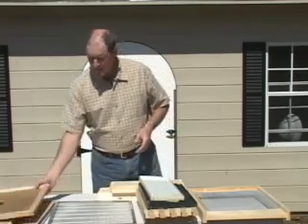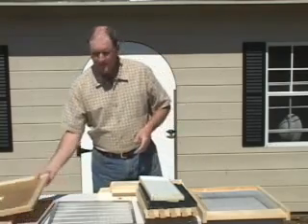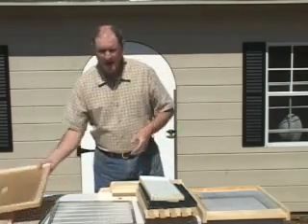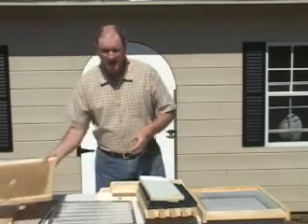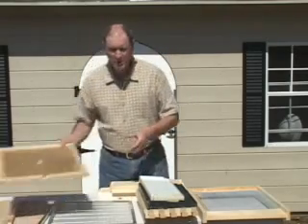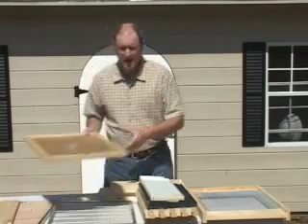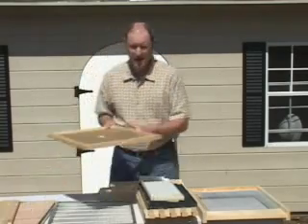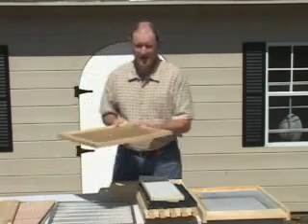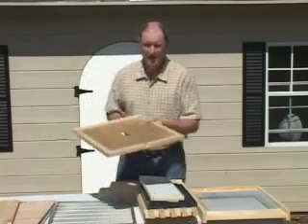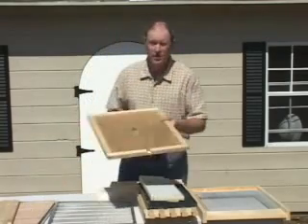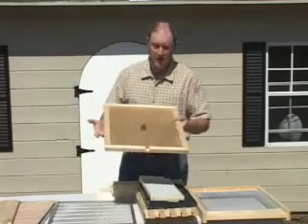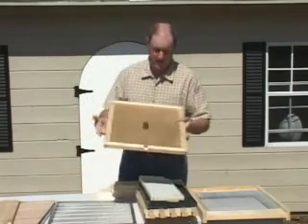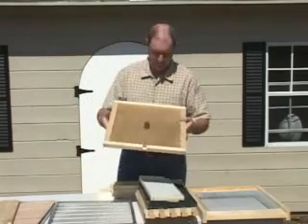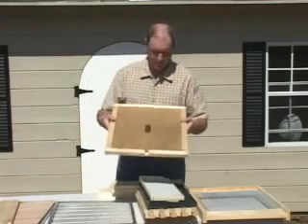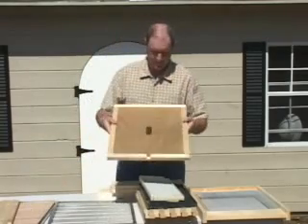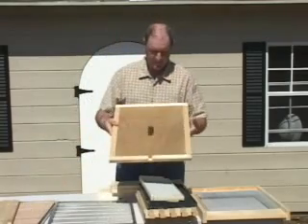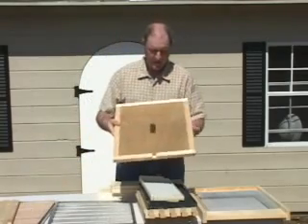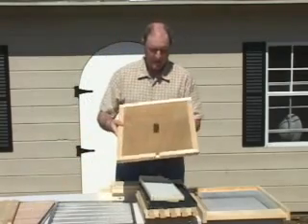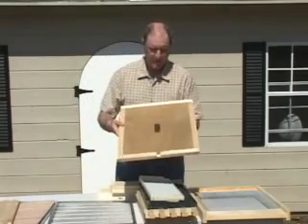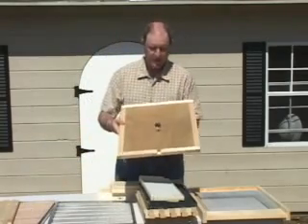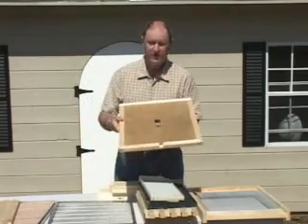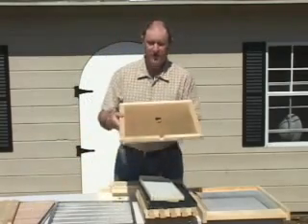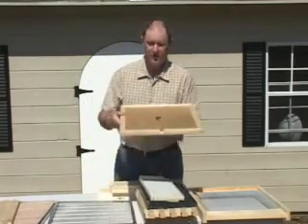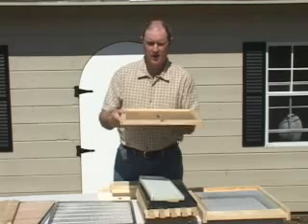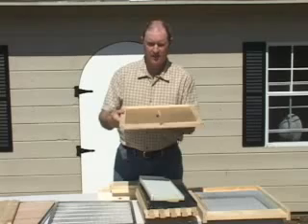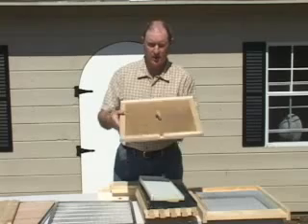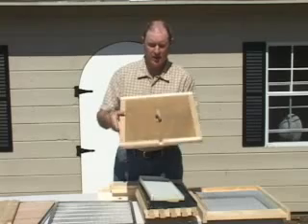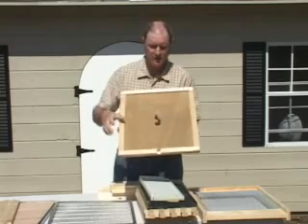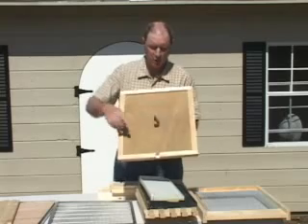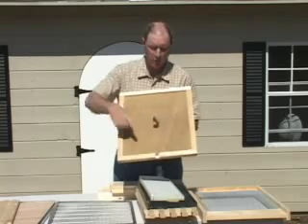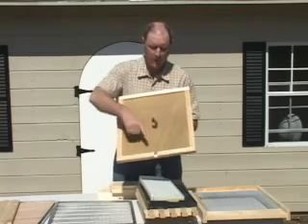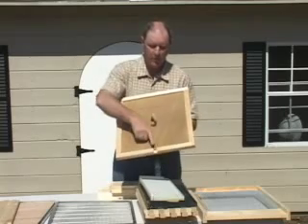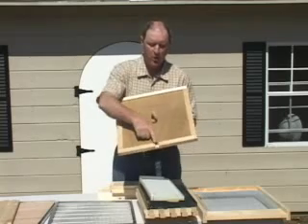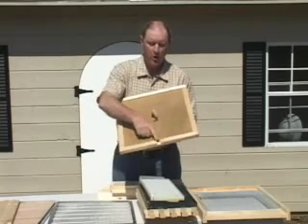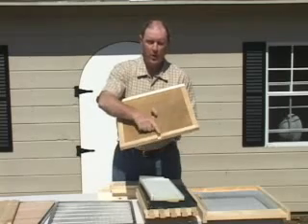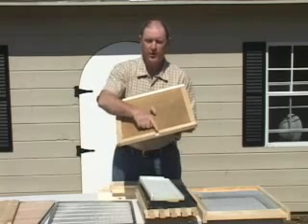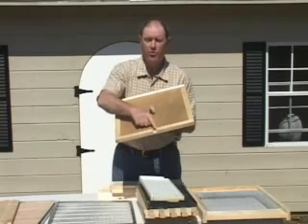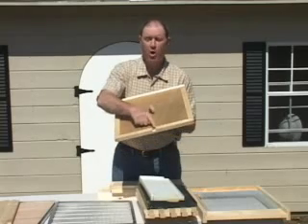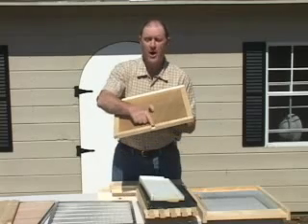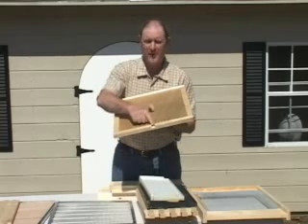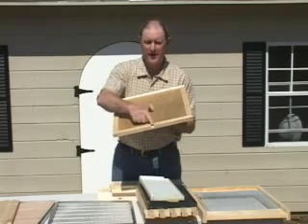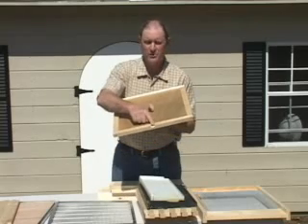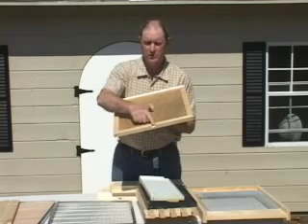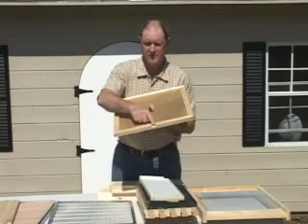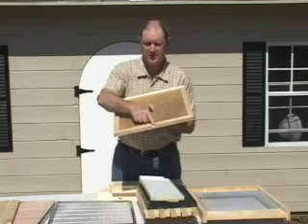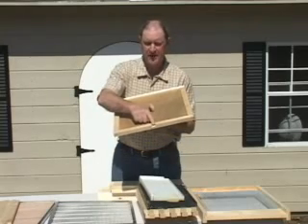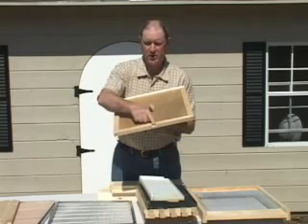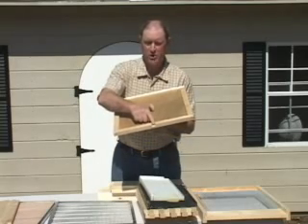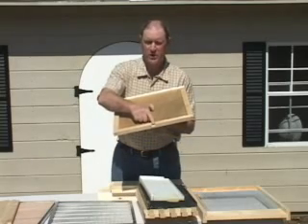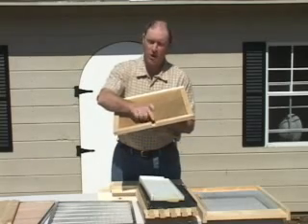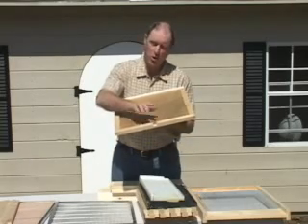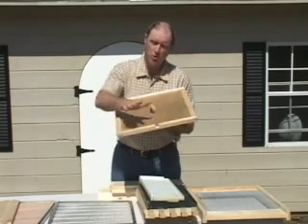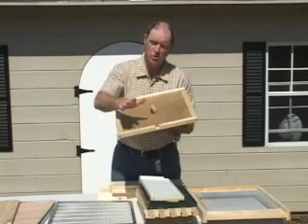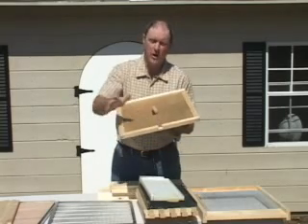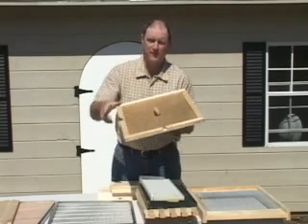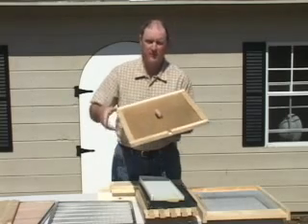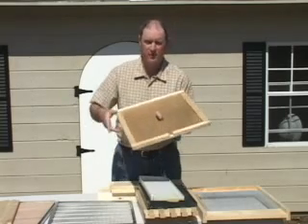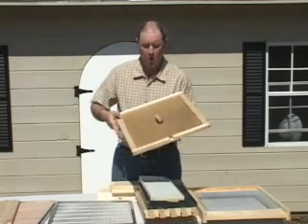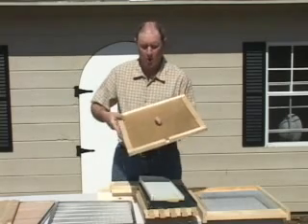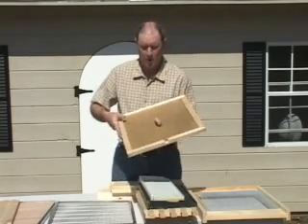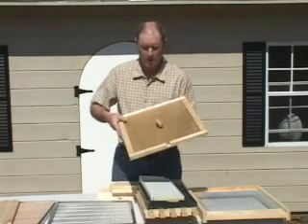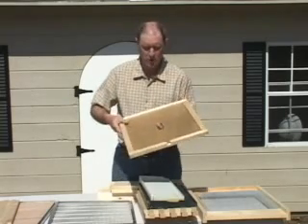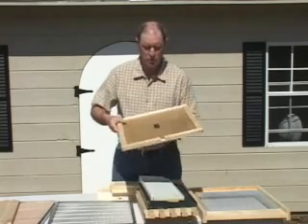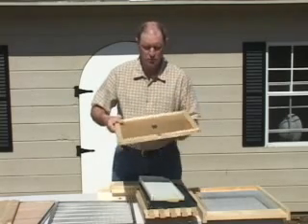Next you'll have an inner cover. This inner cover is equipped with a top entrance that you can close off if you don't want to use.